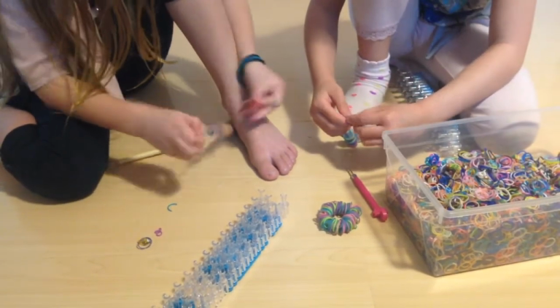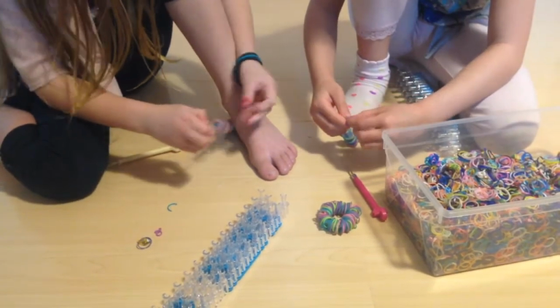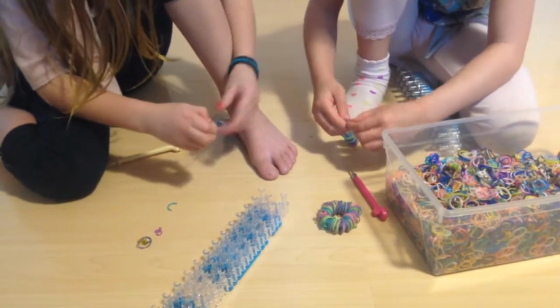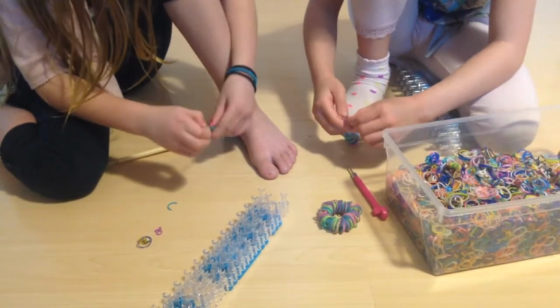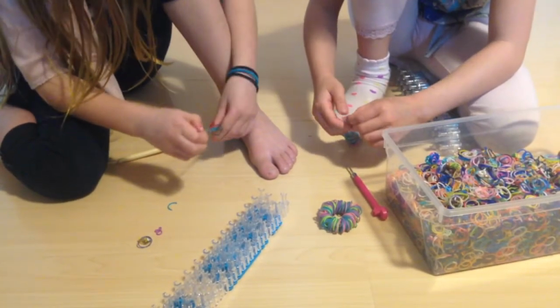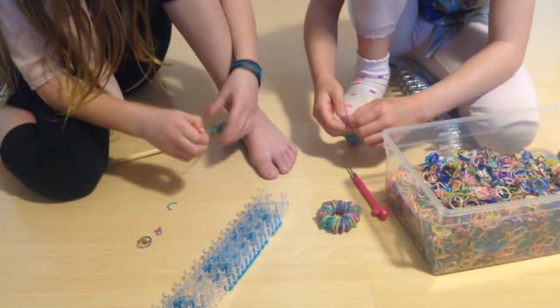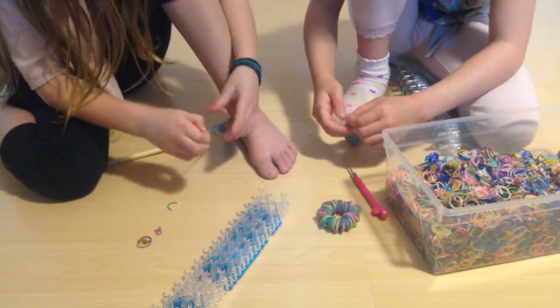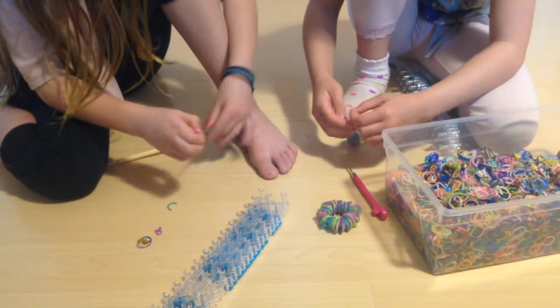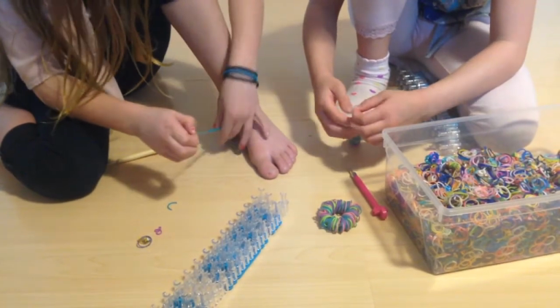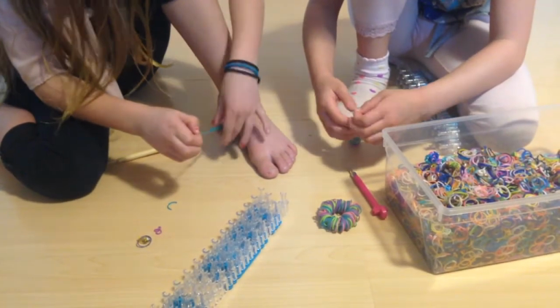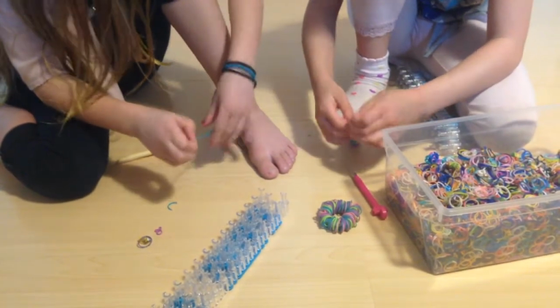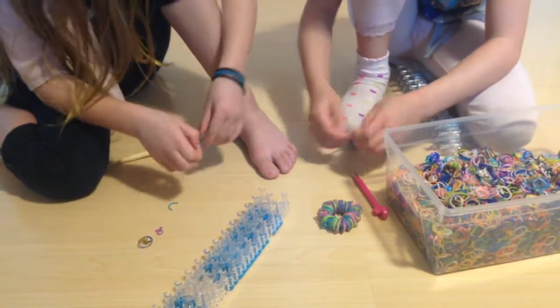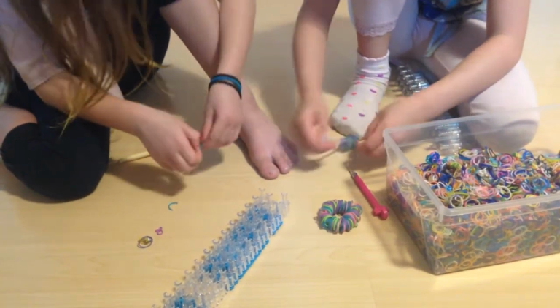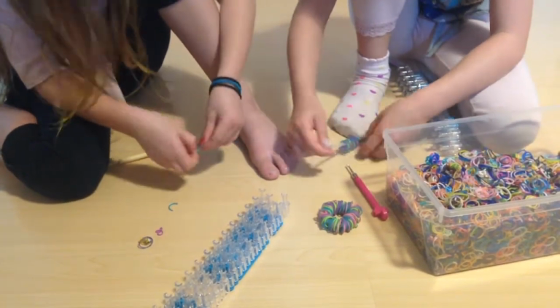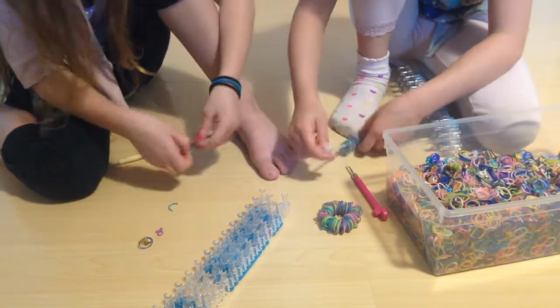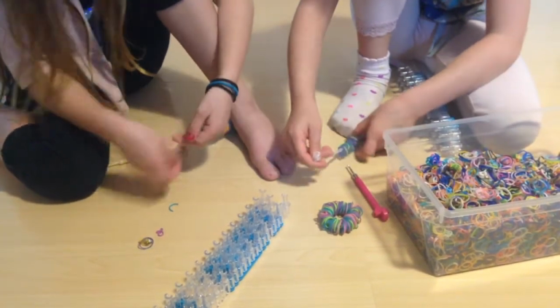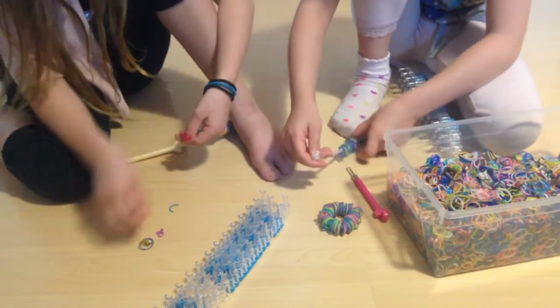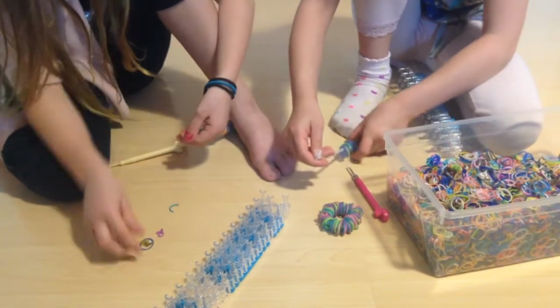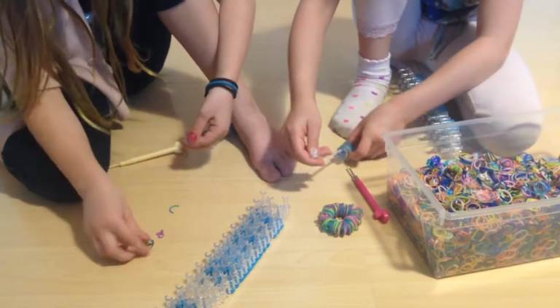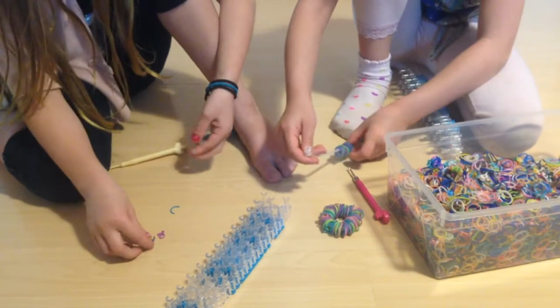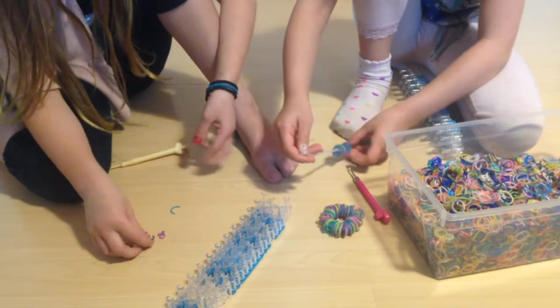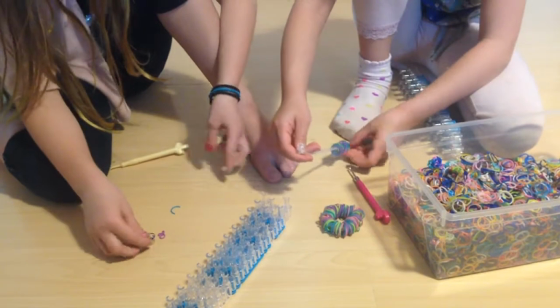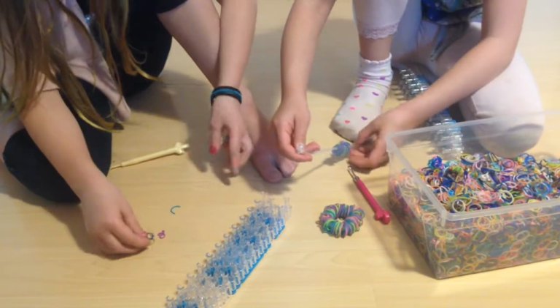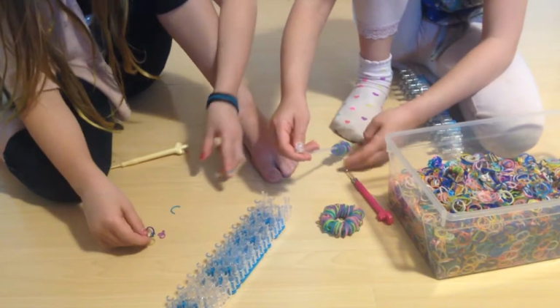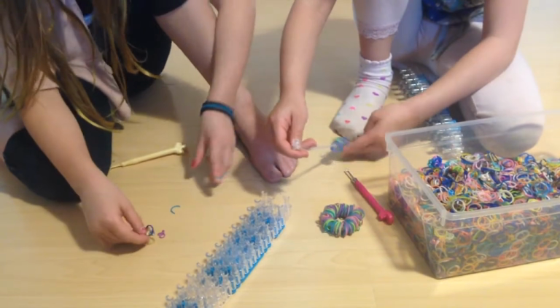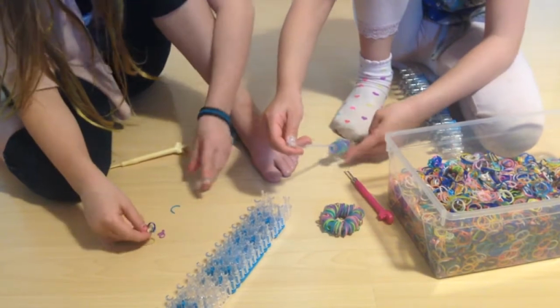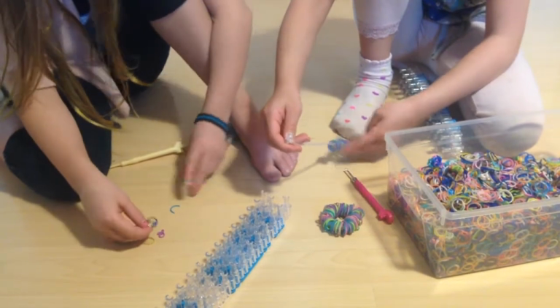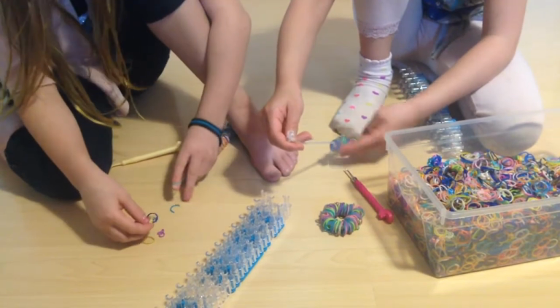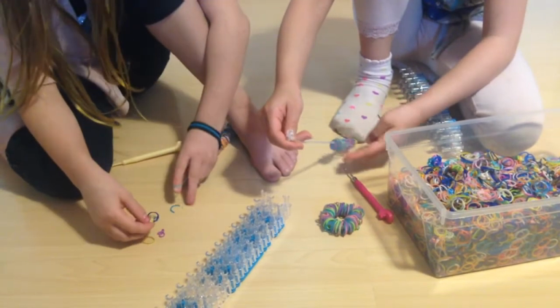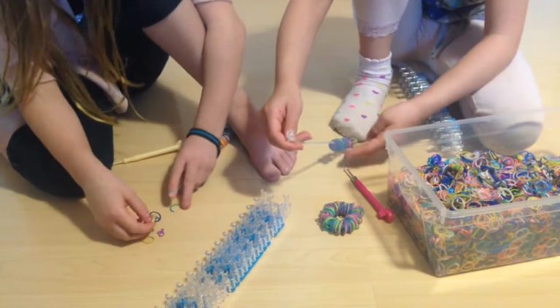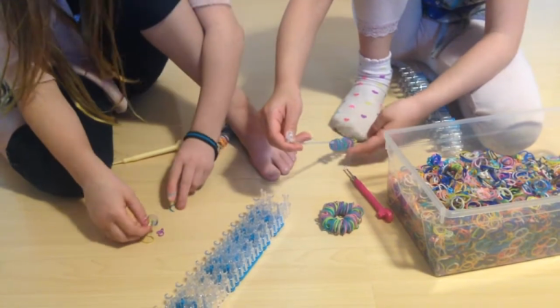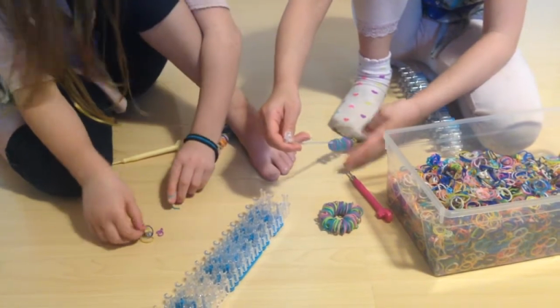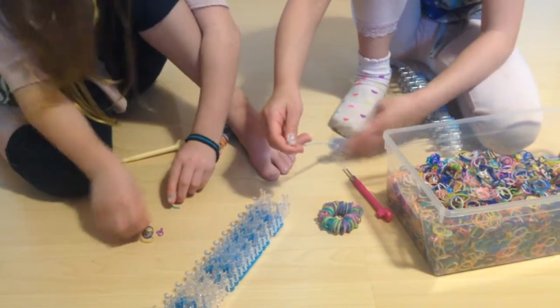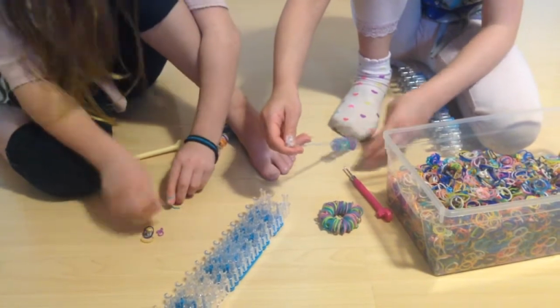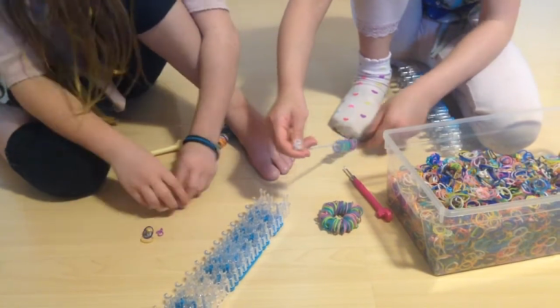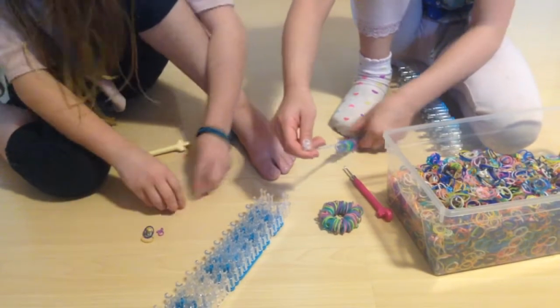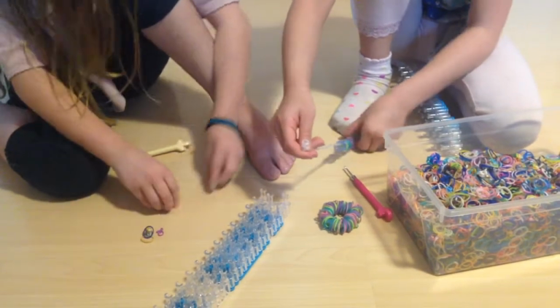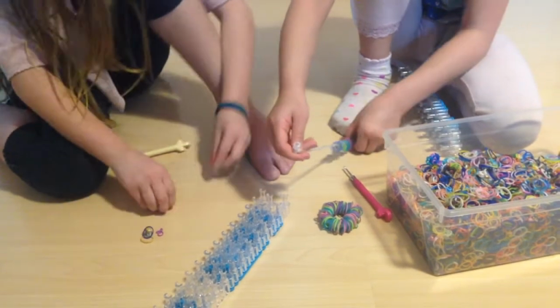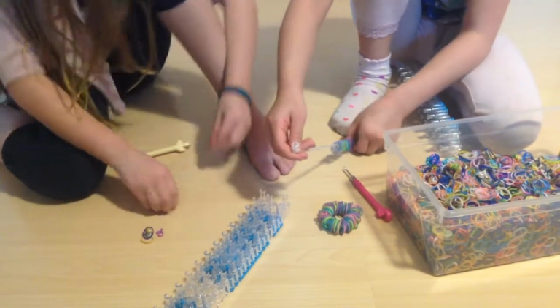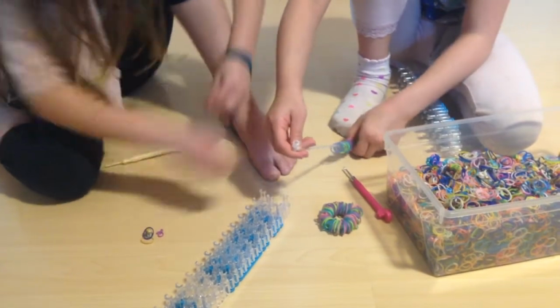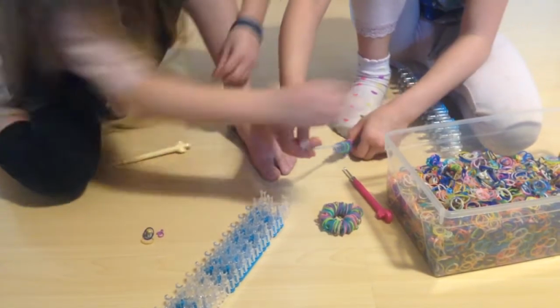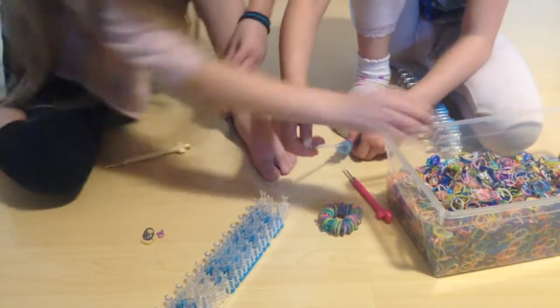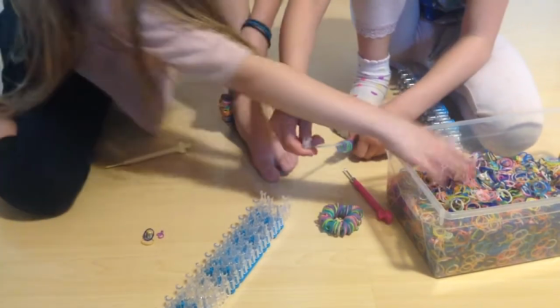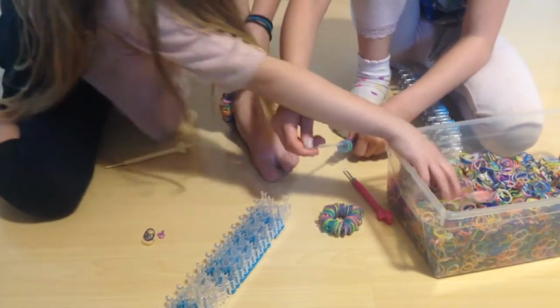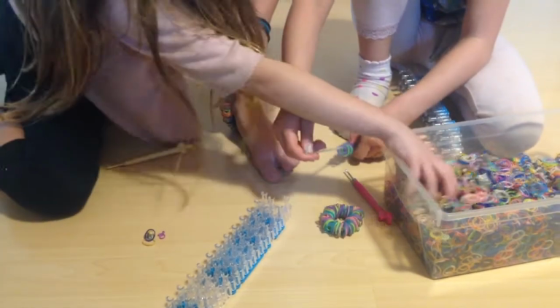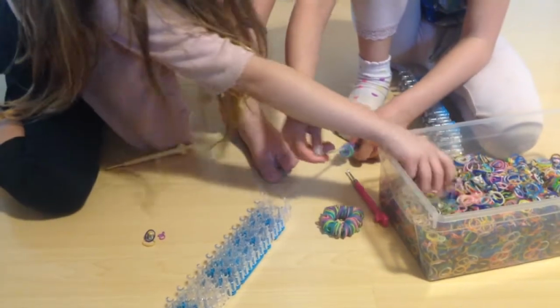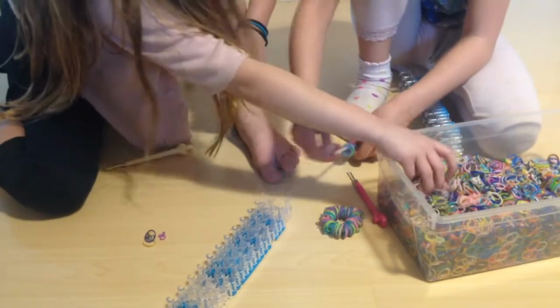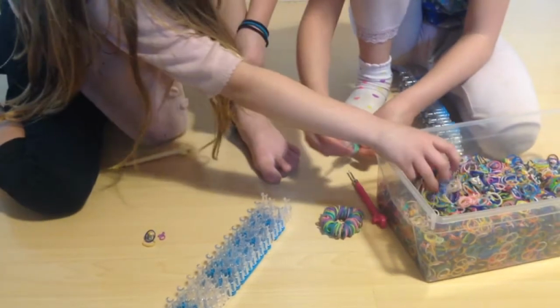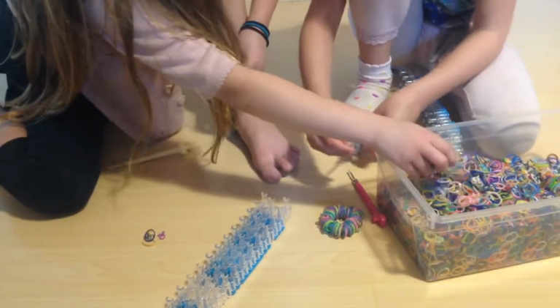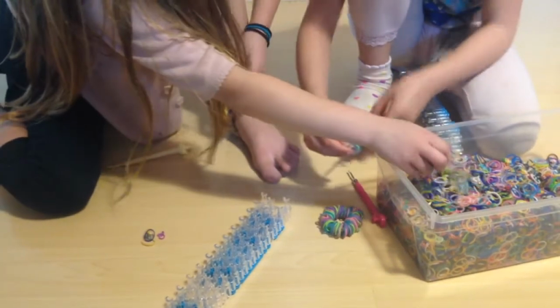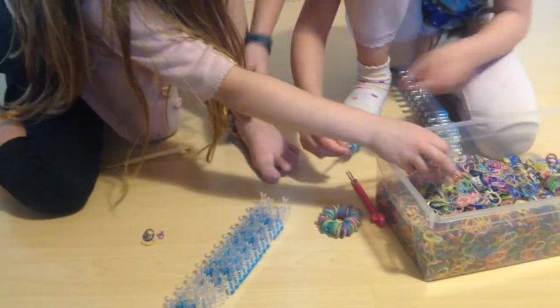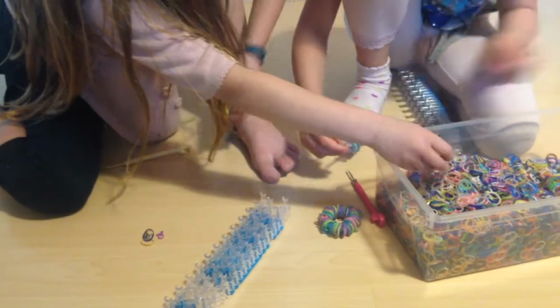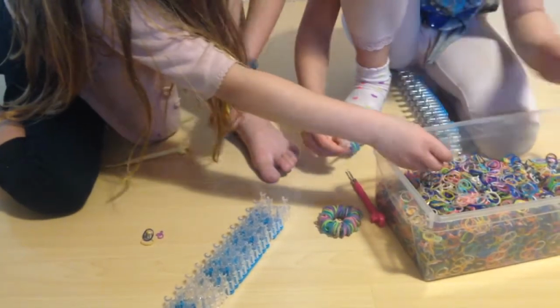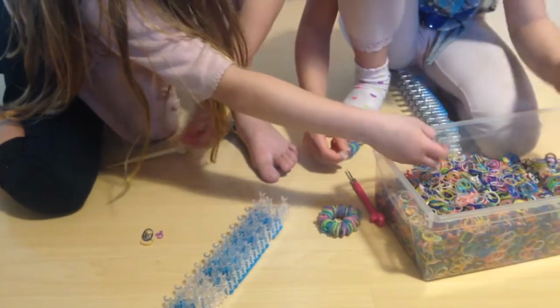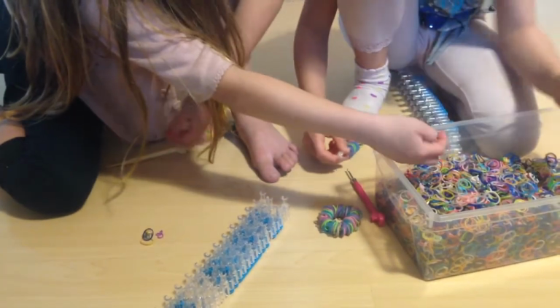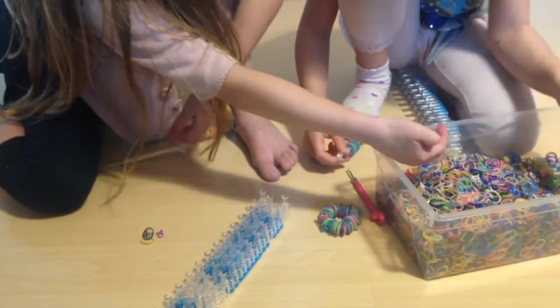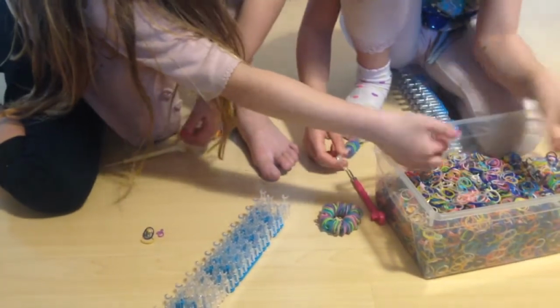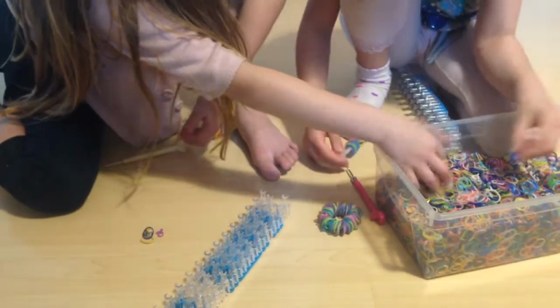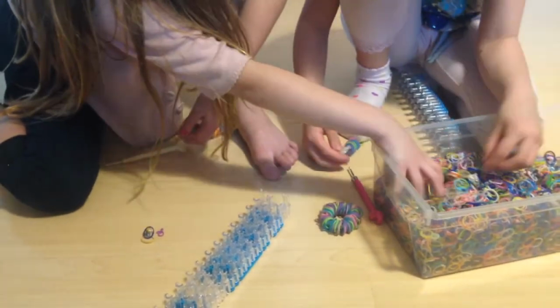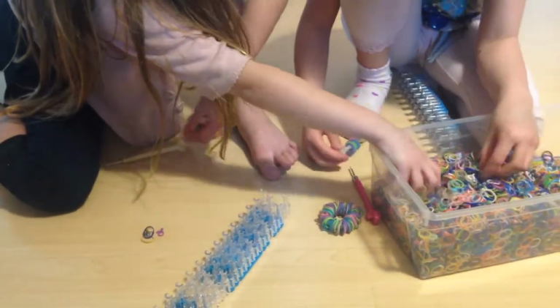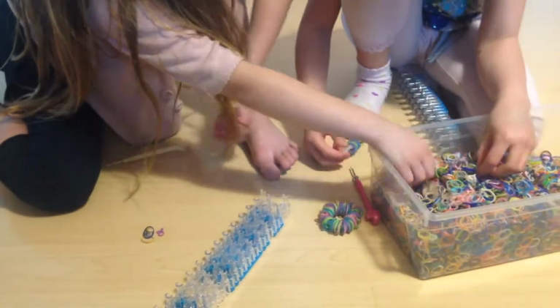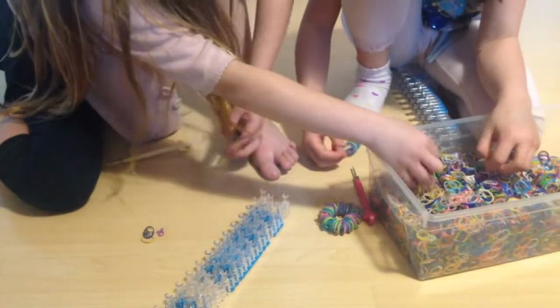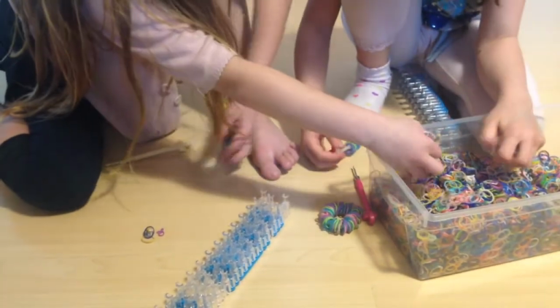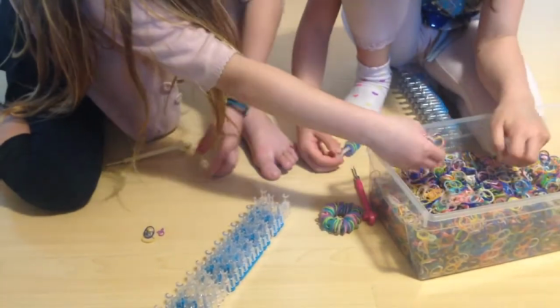We're just going to keep on talking for a little bit until we're done. This is what my bracelet looks like — this is what mine looks like.